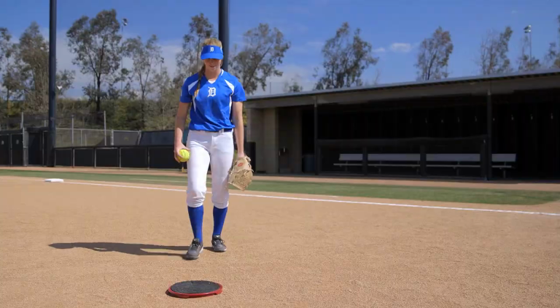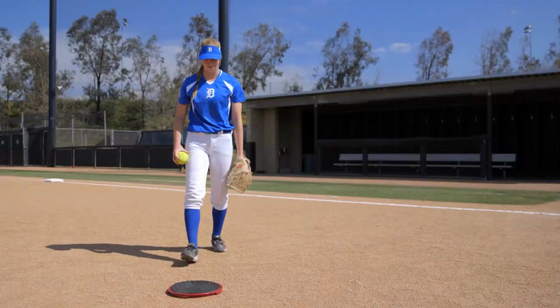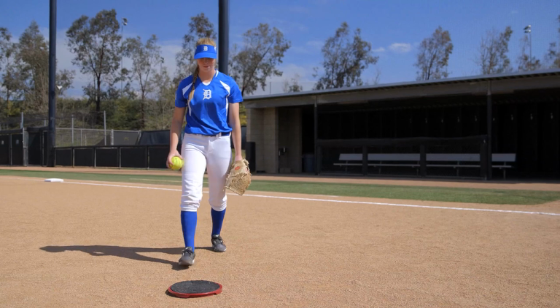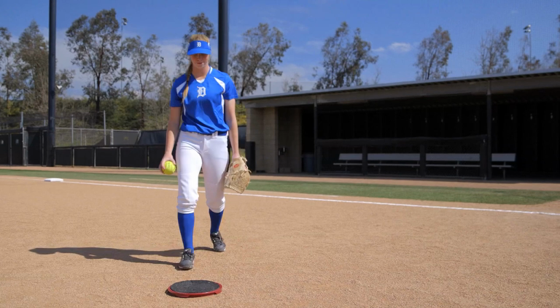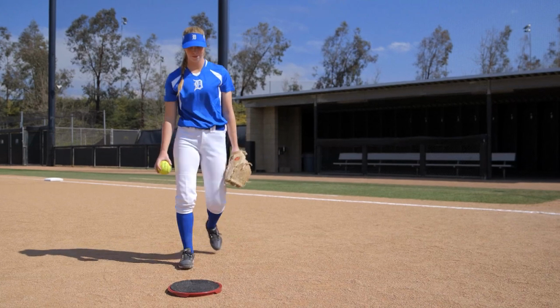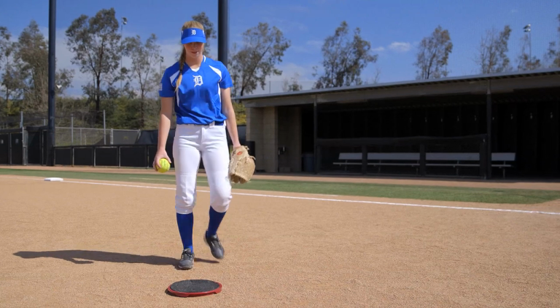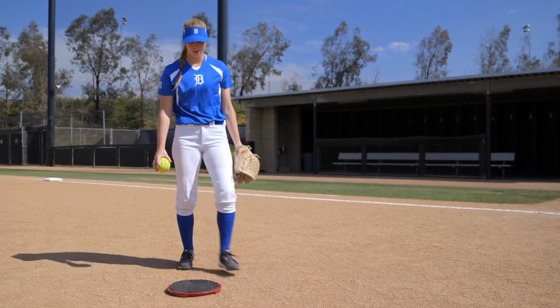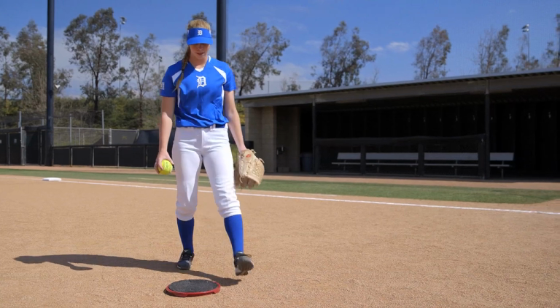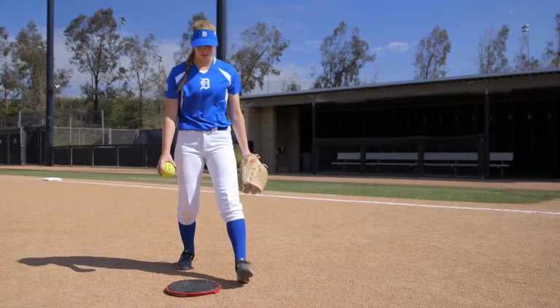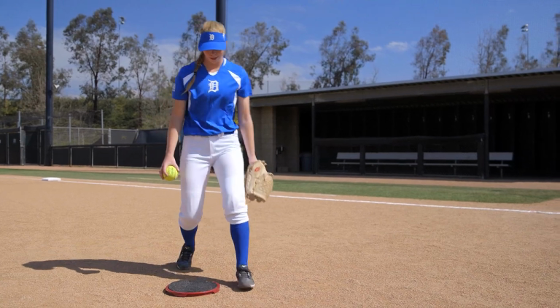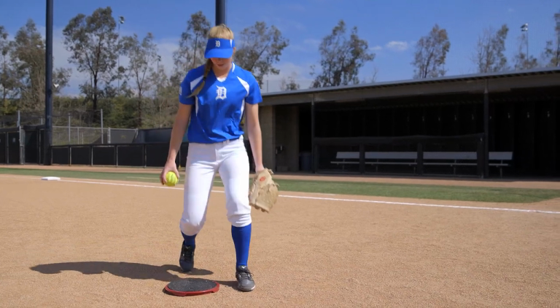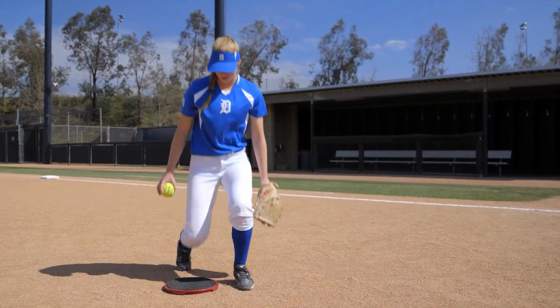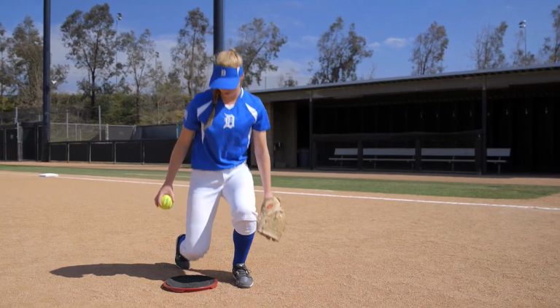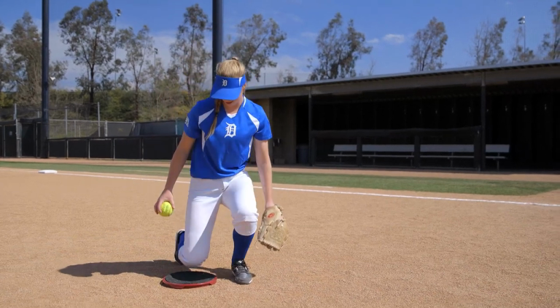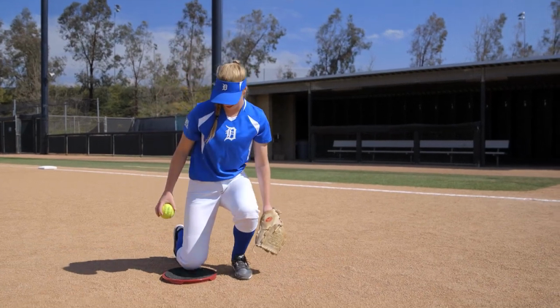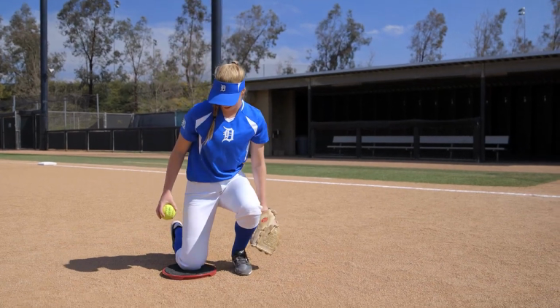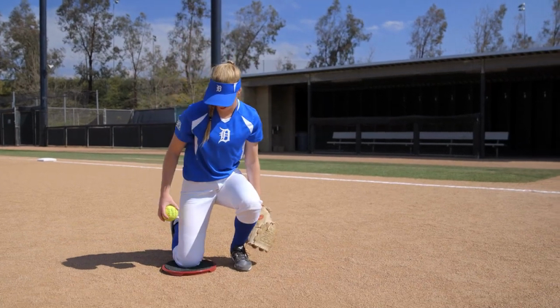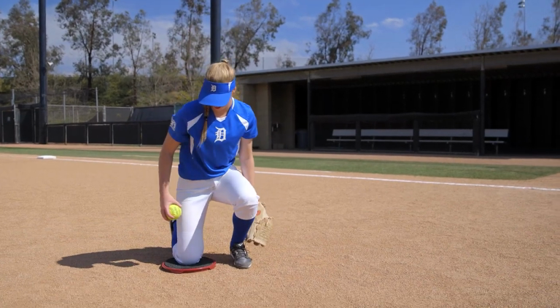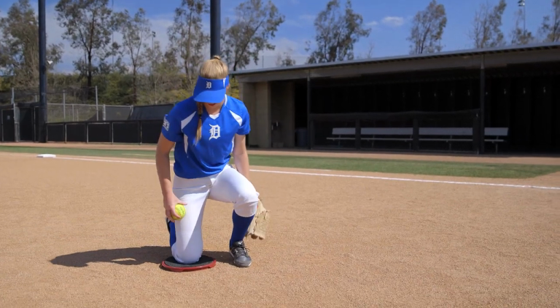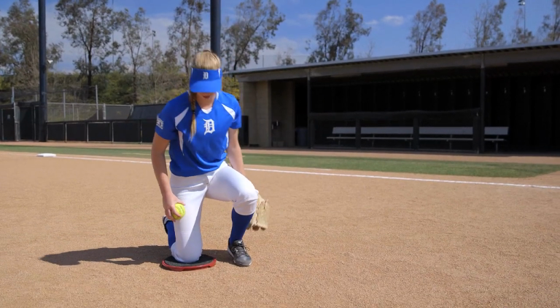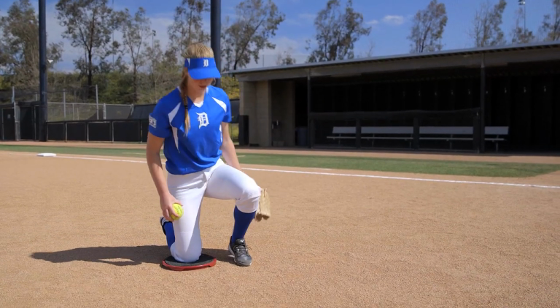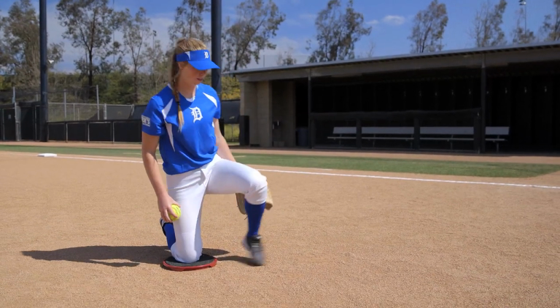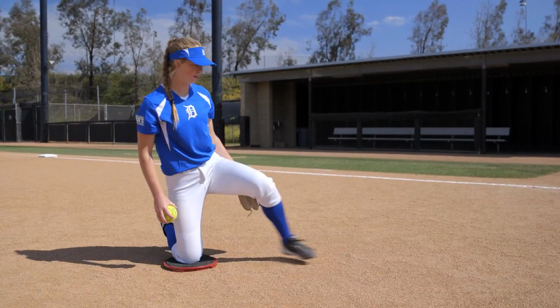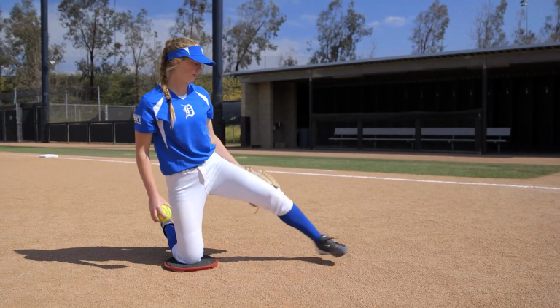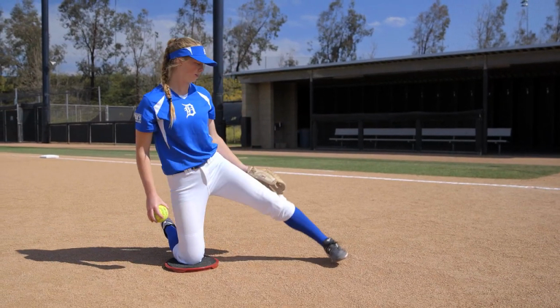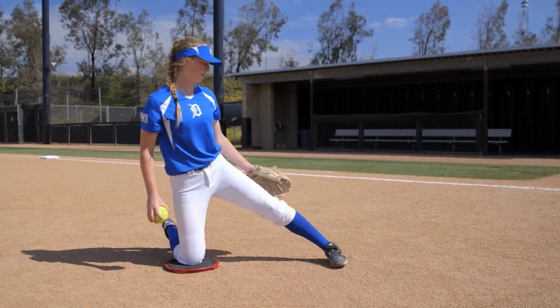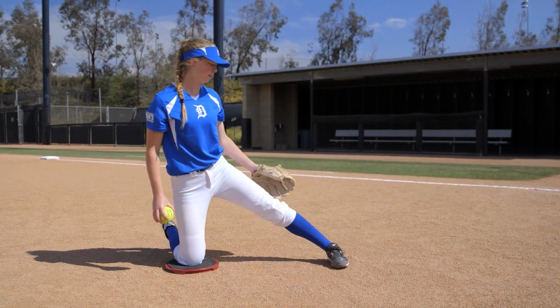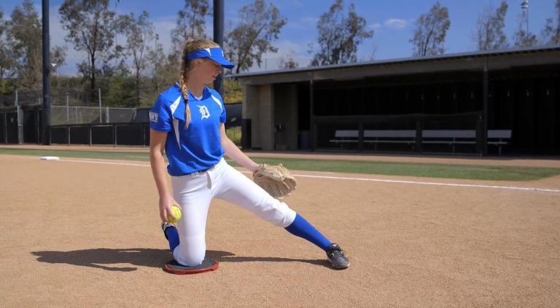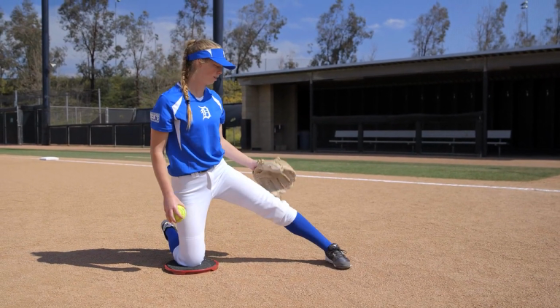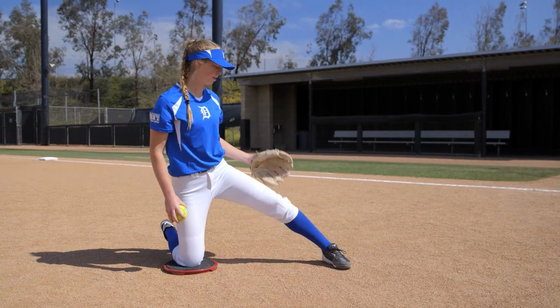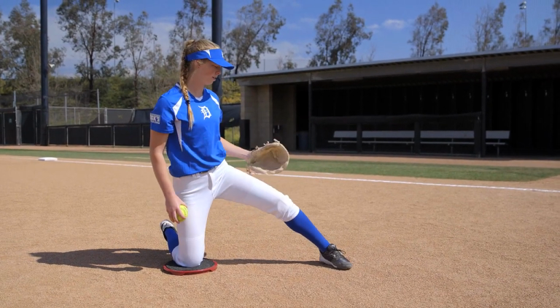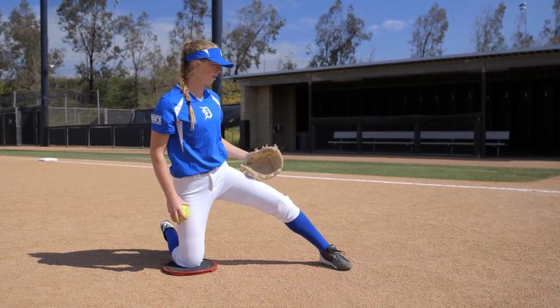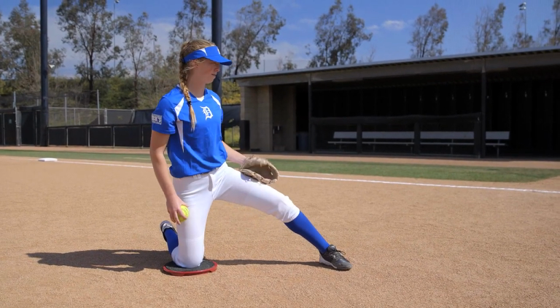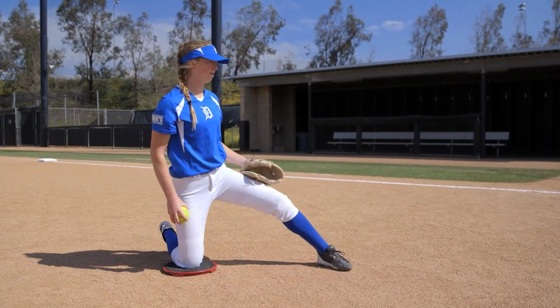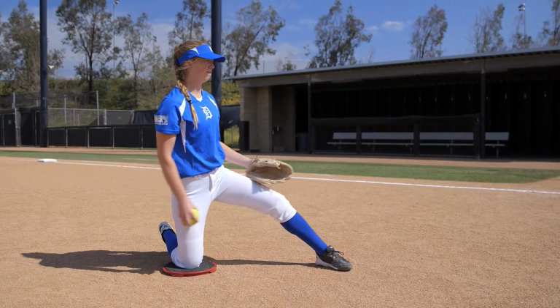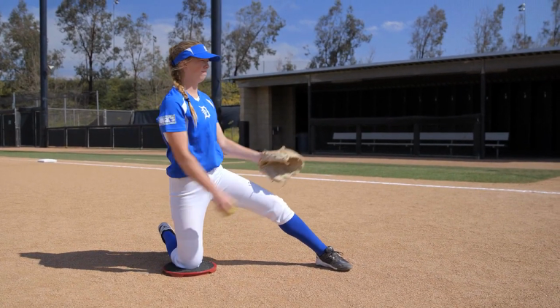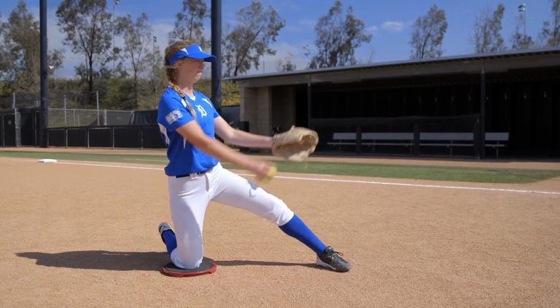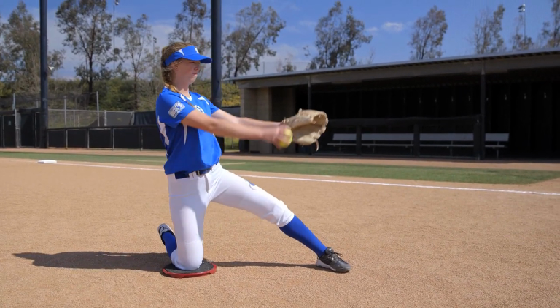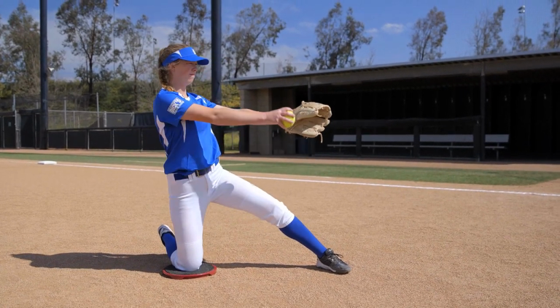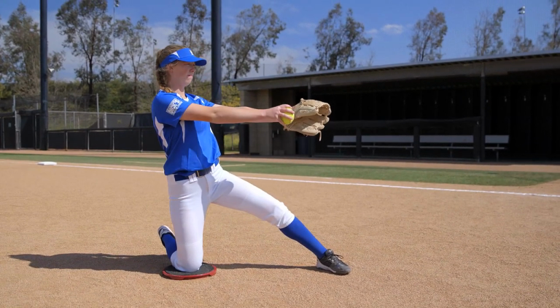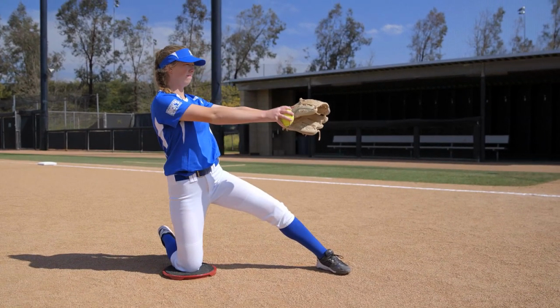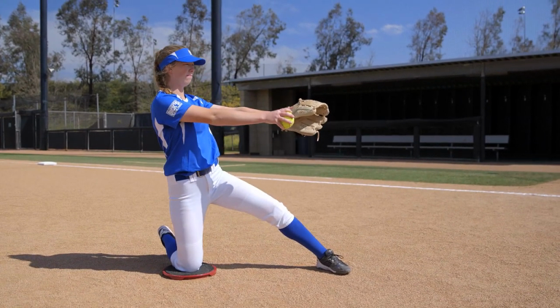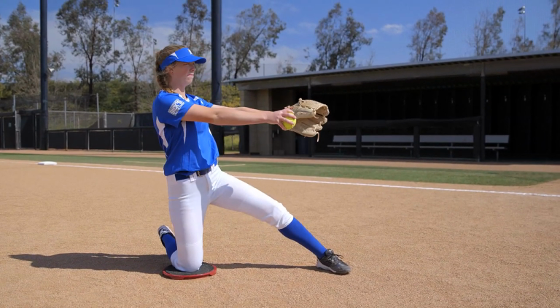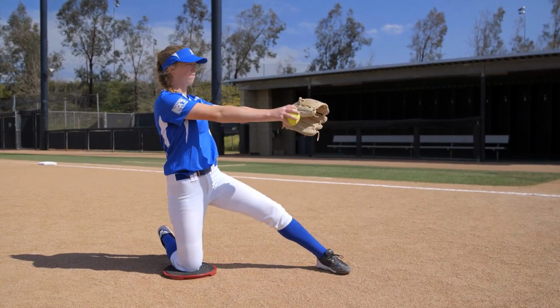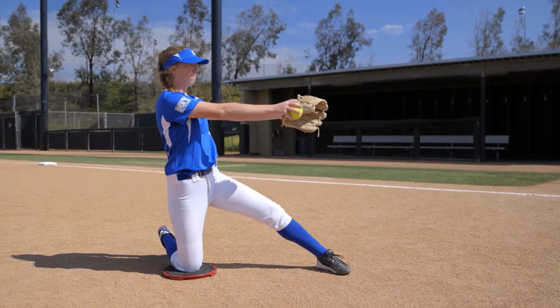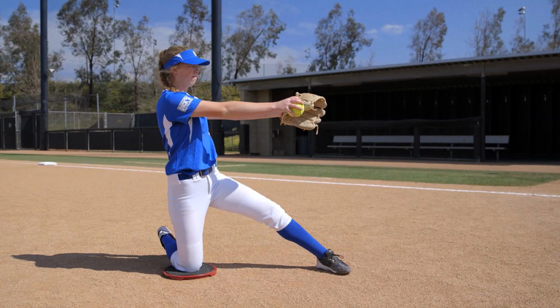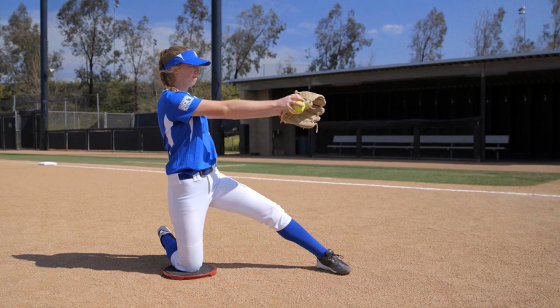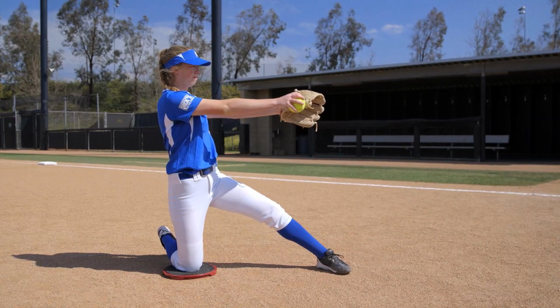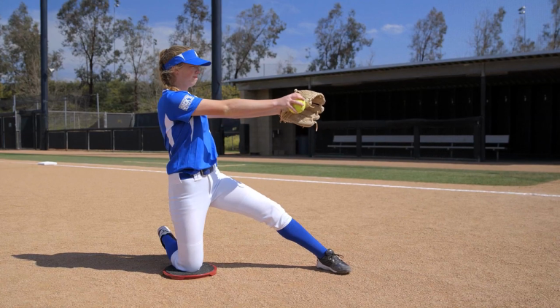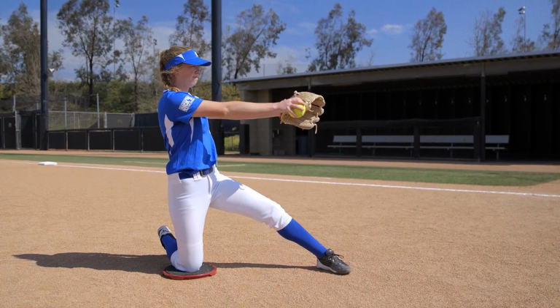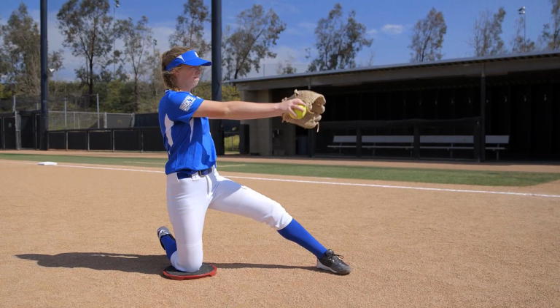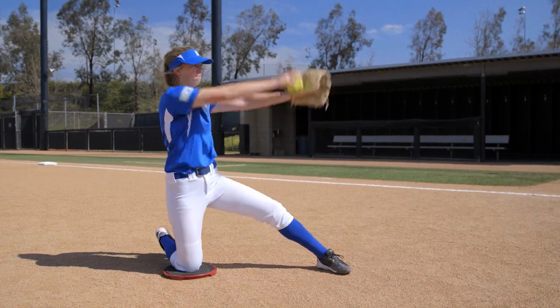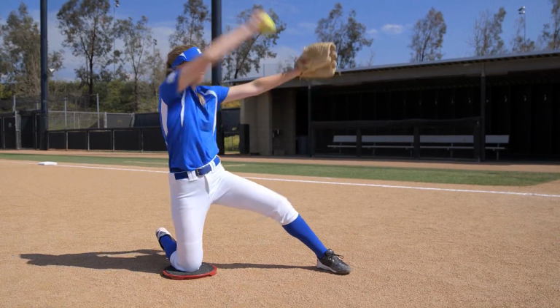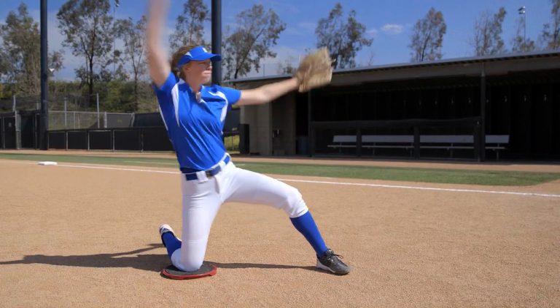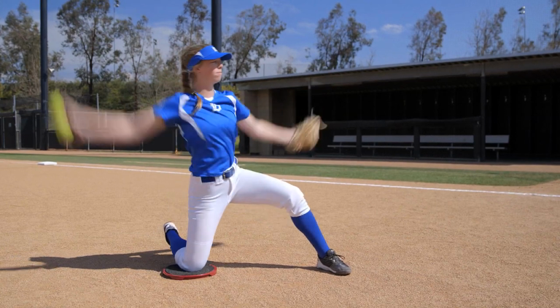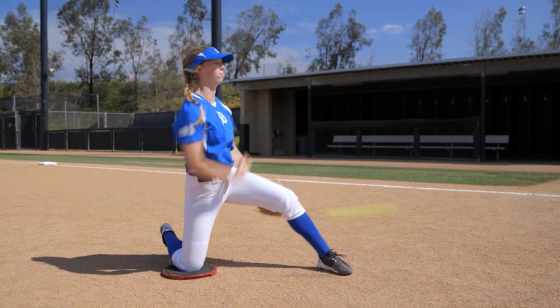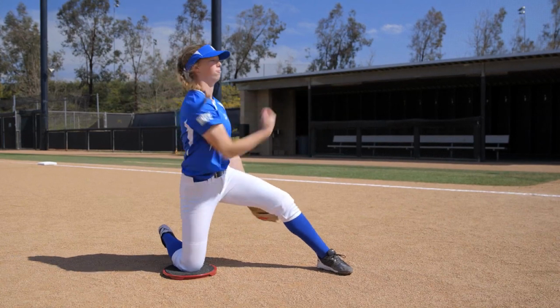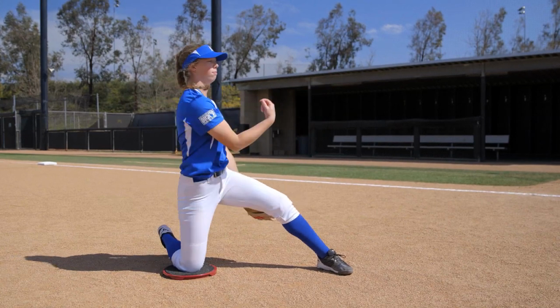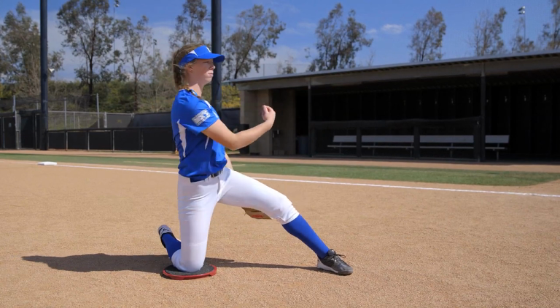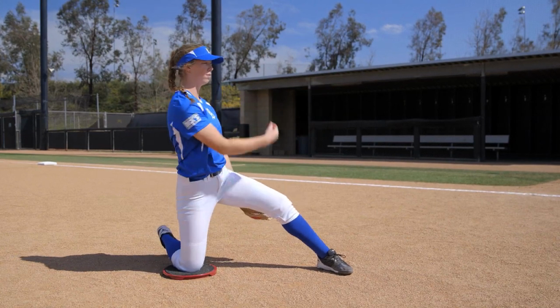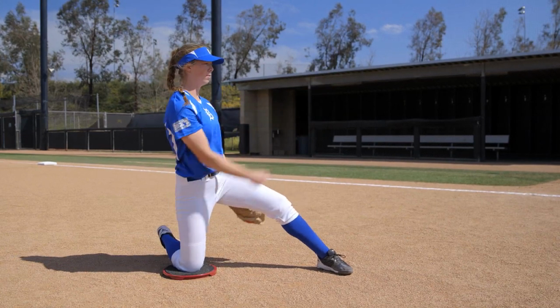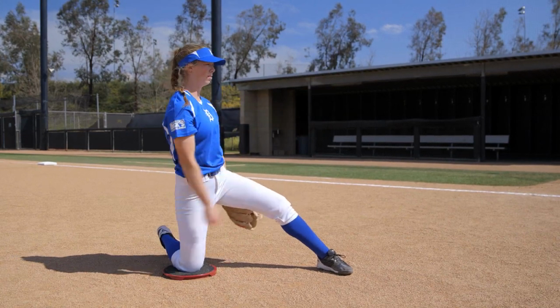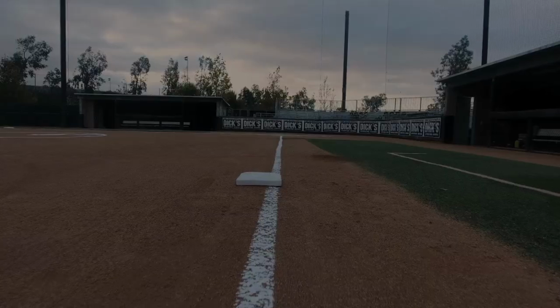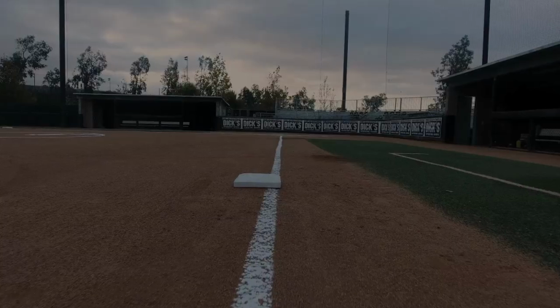The knee drill is a great way to isolate your upper body and build up arm strength while focusing on proper mechanics, including arm swing and release point.